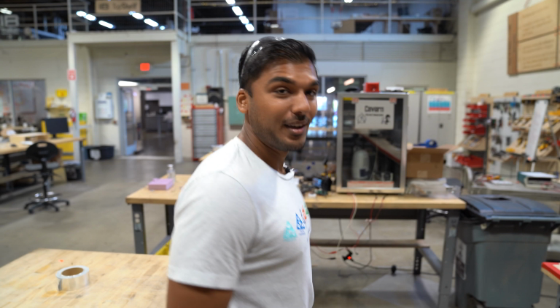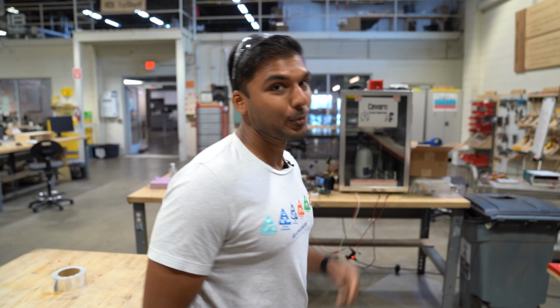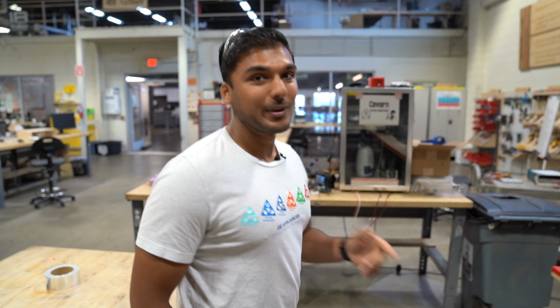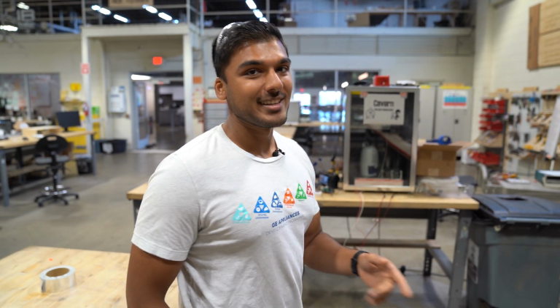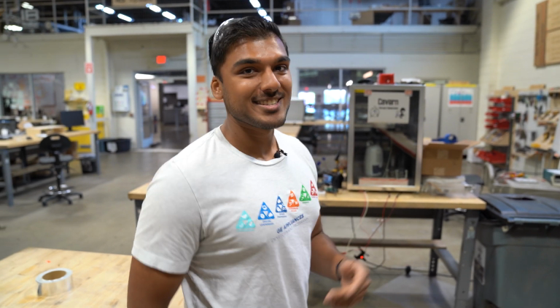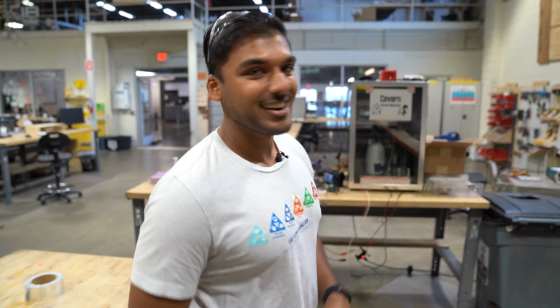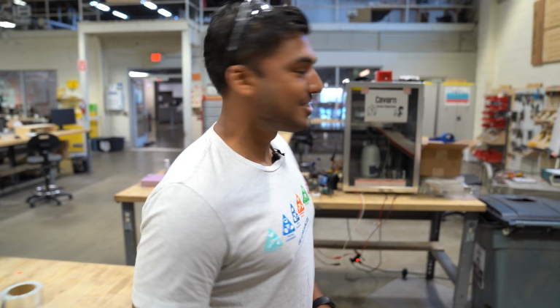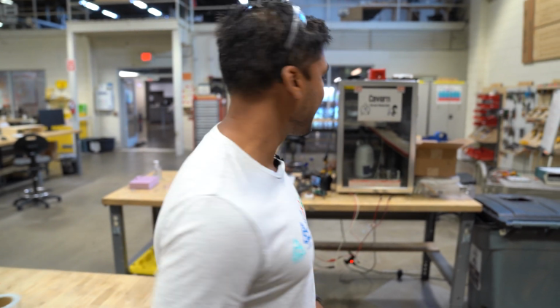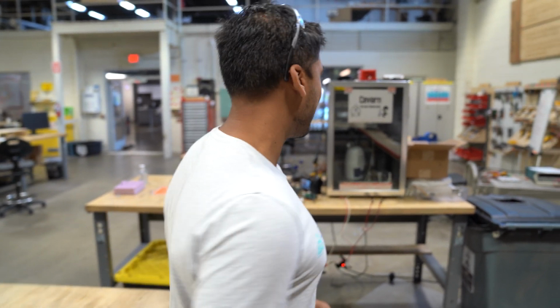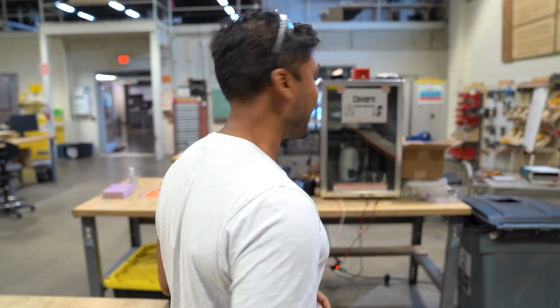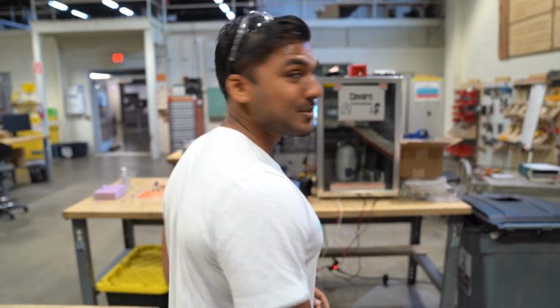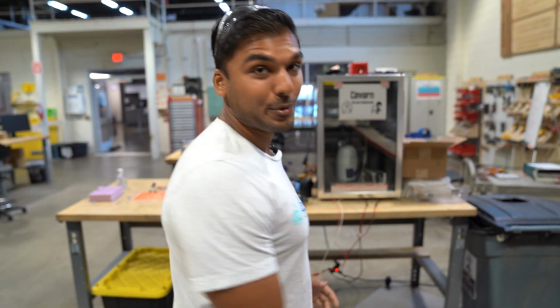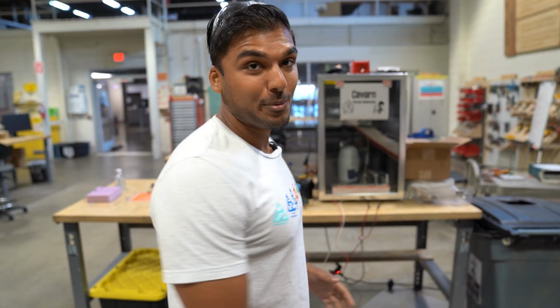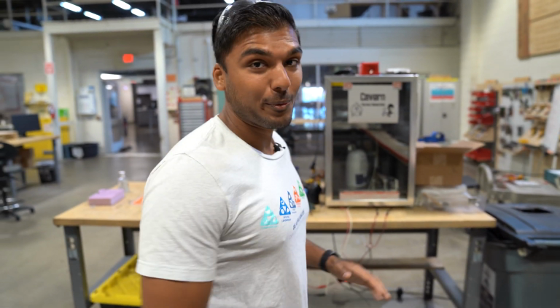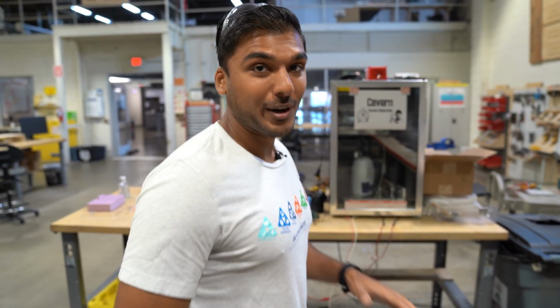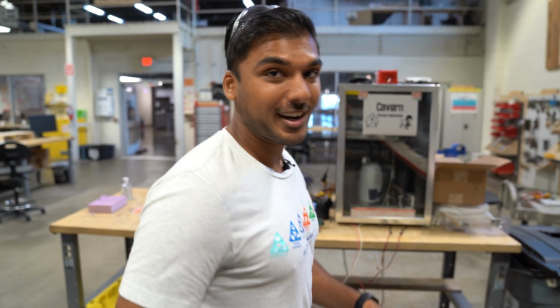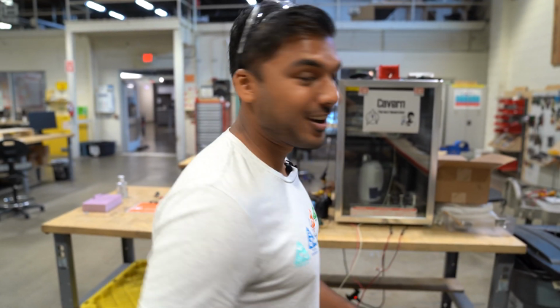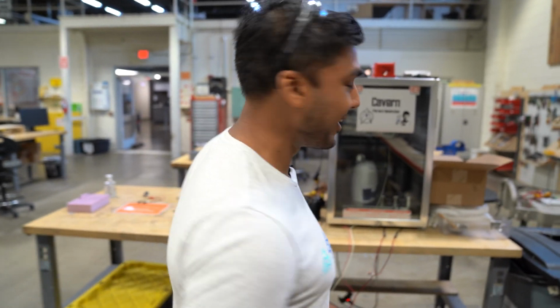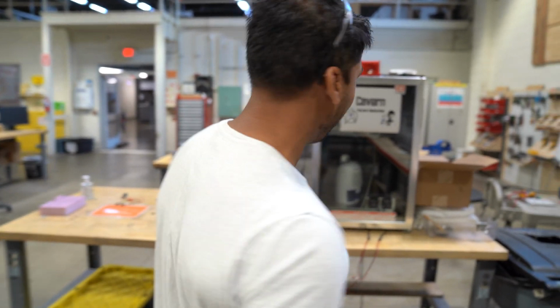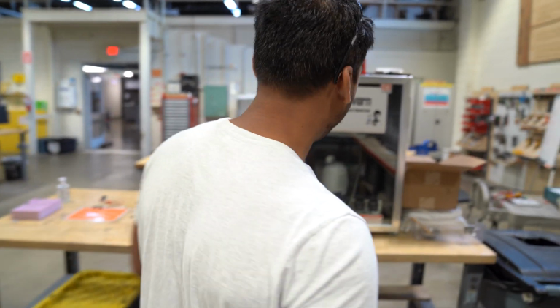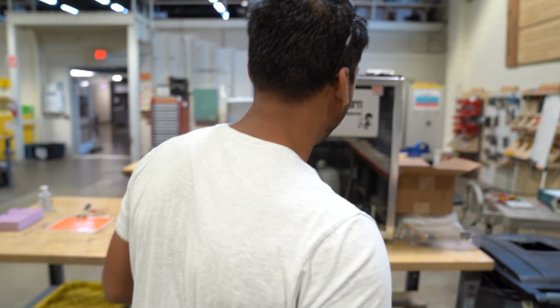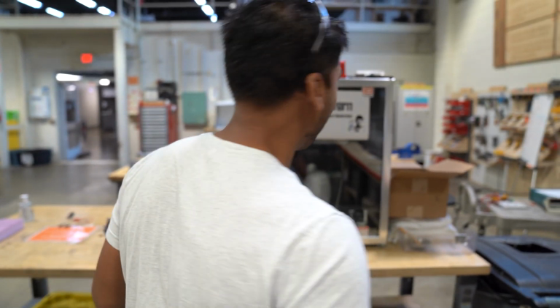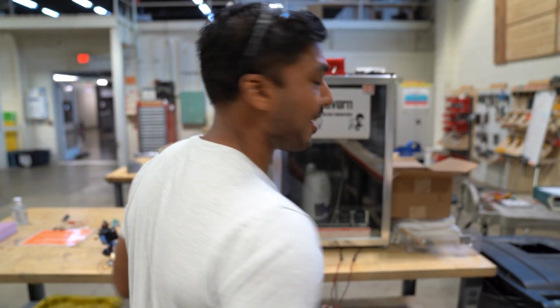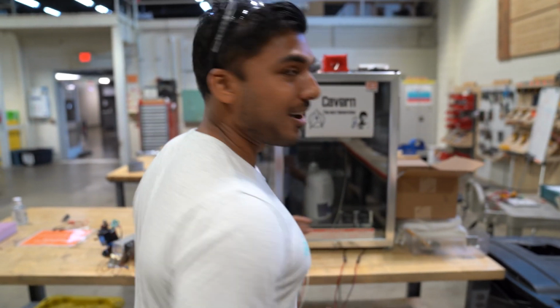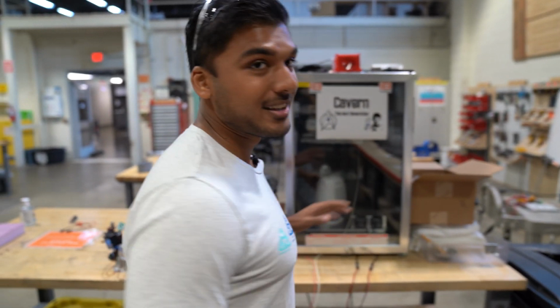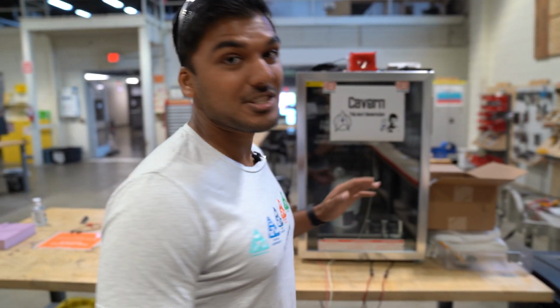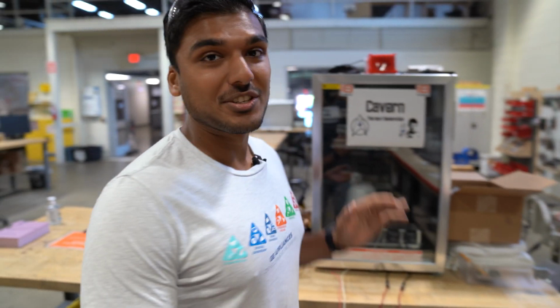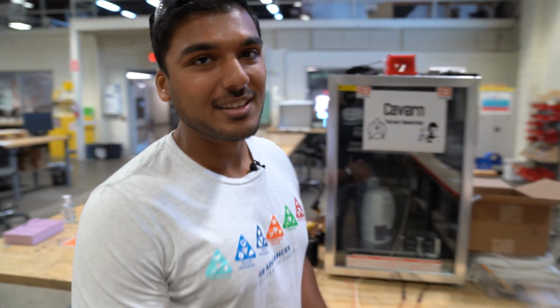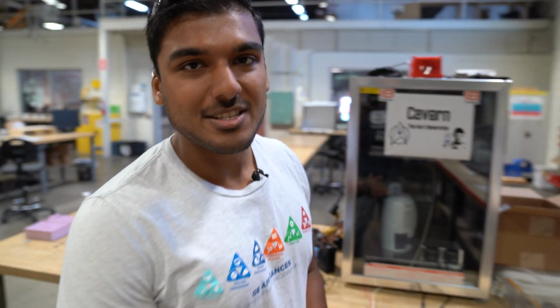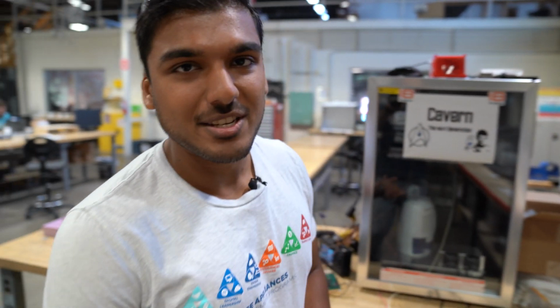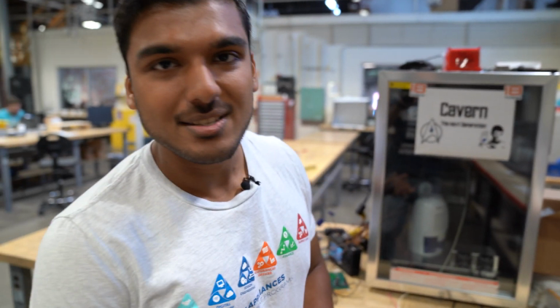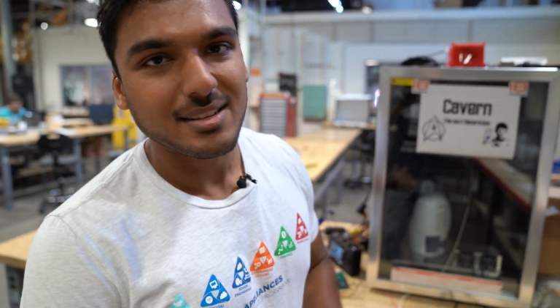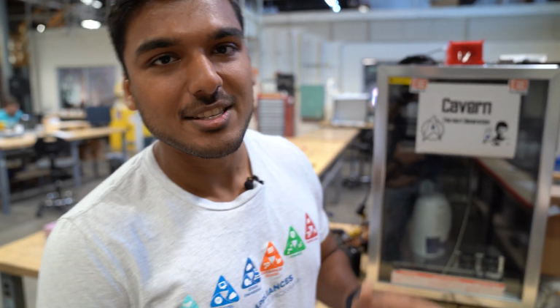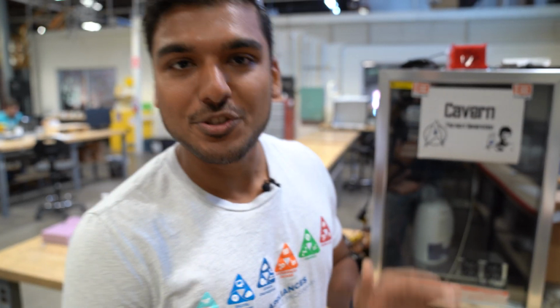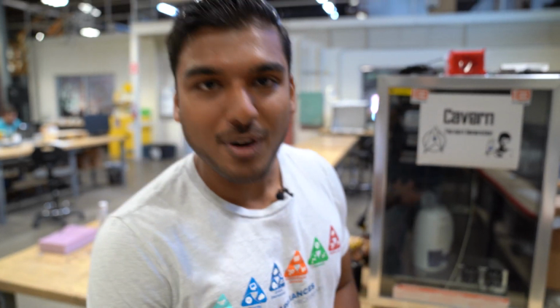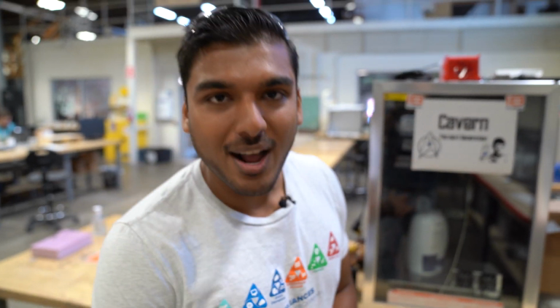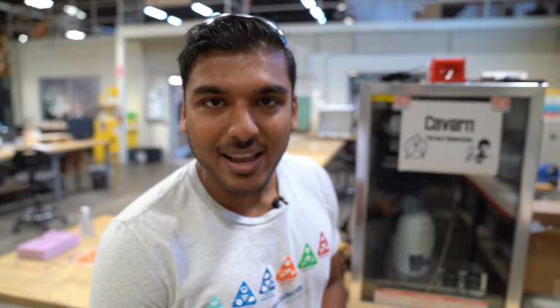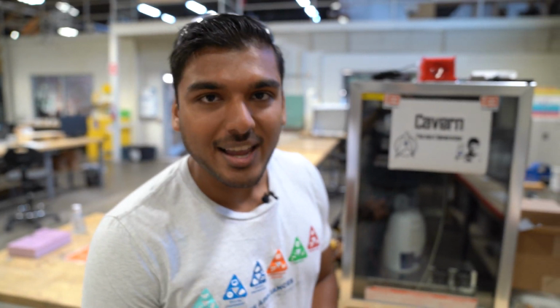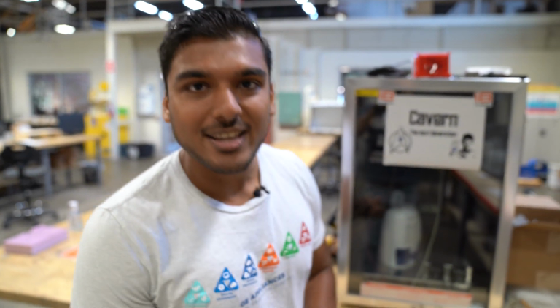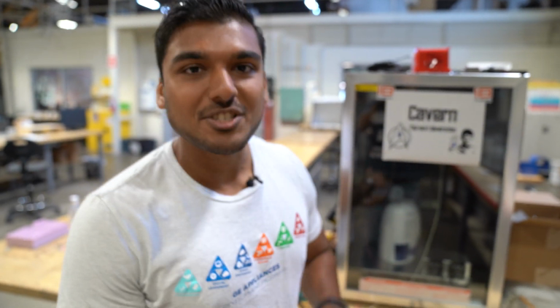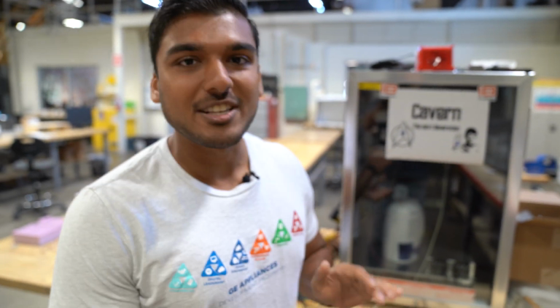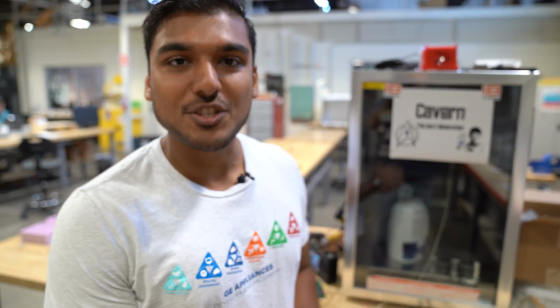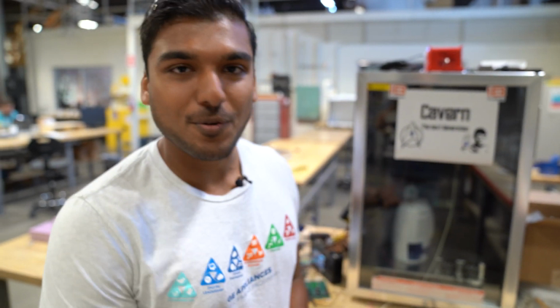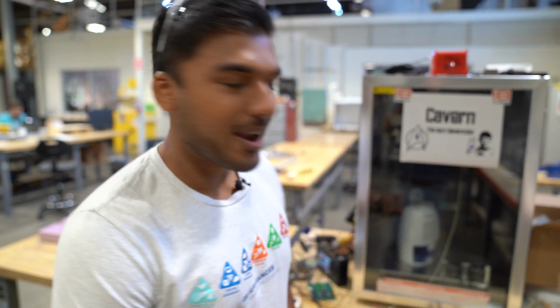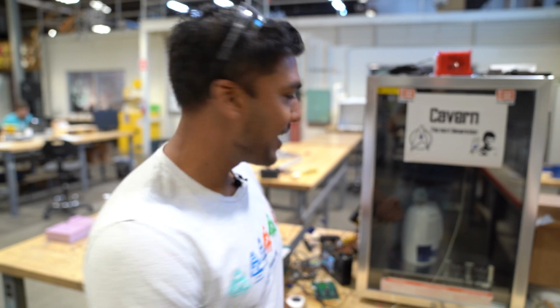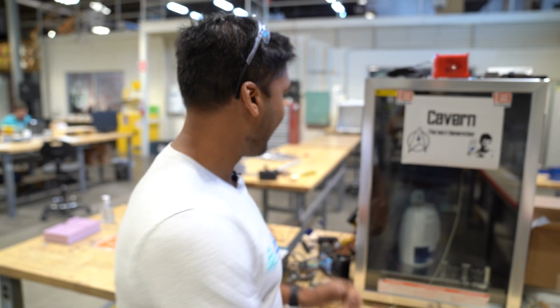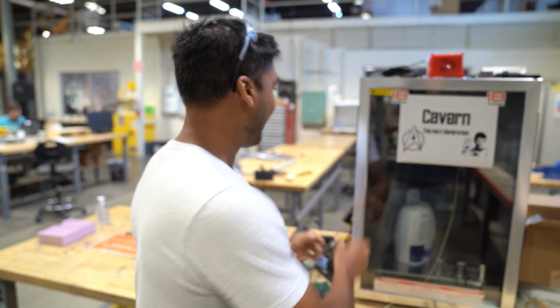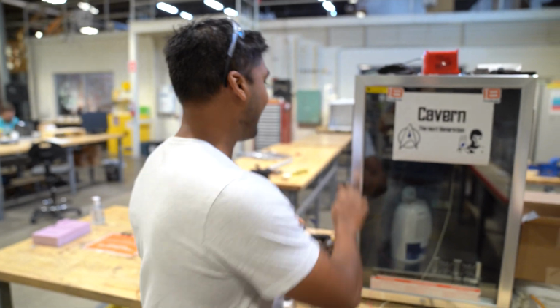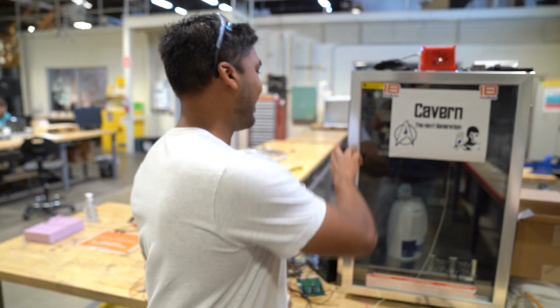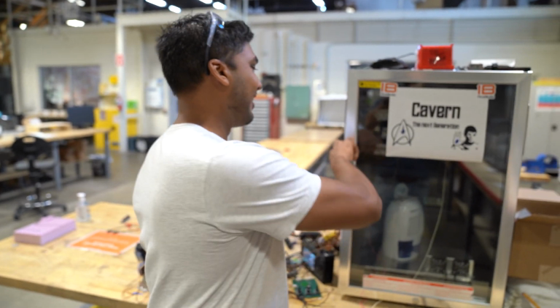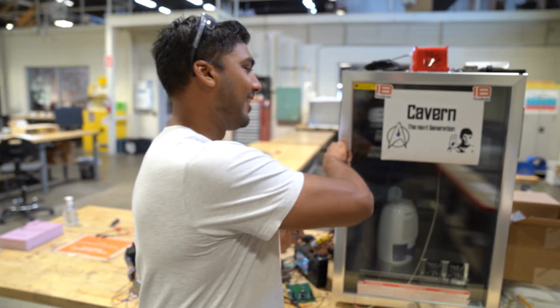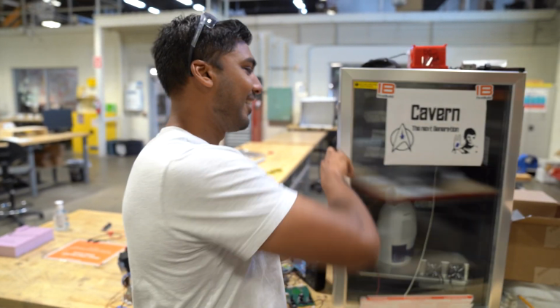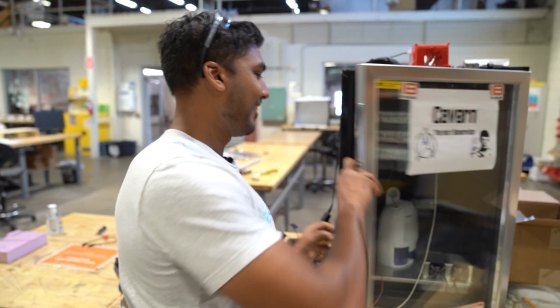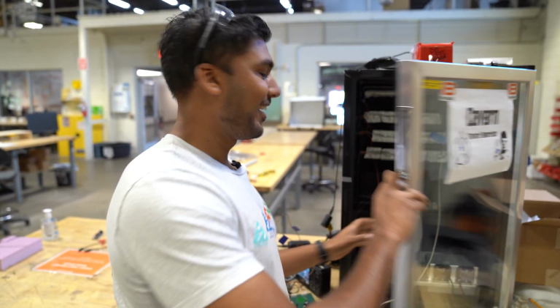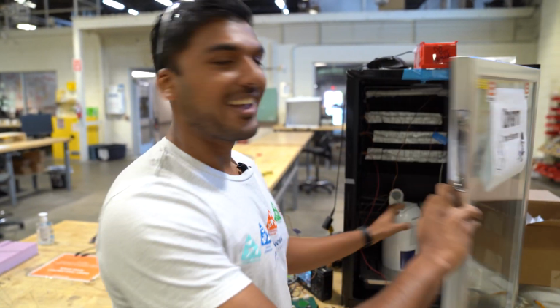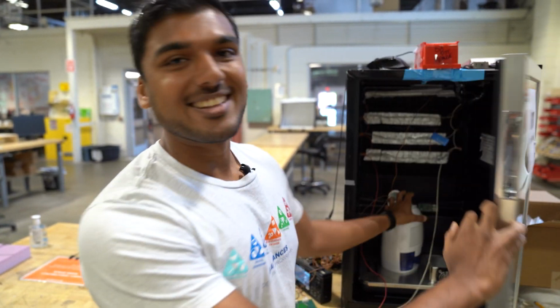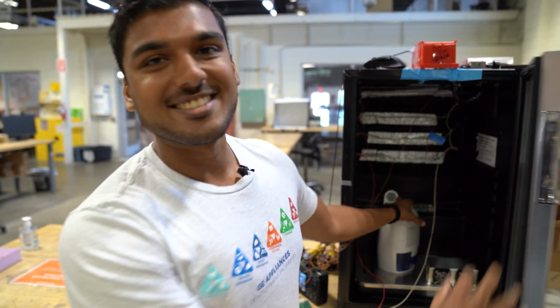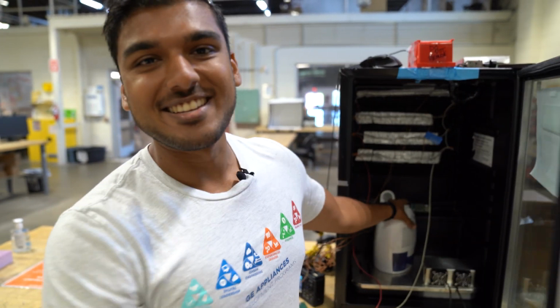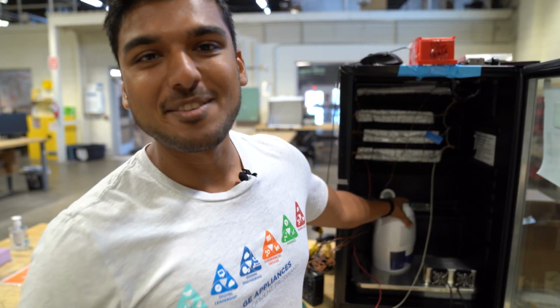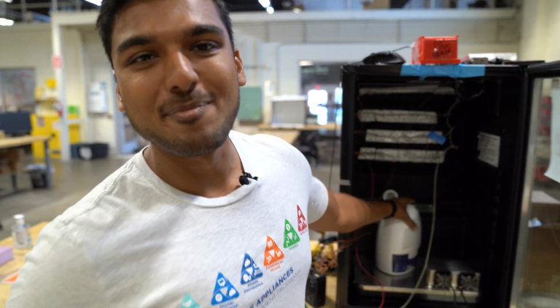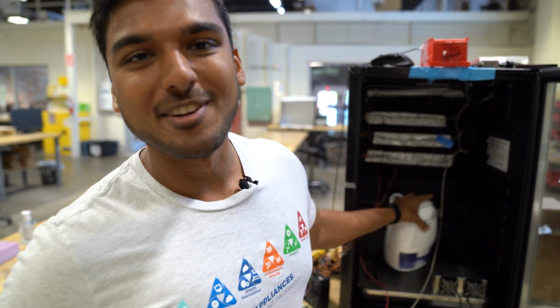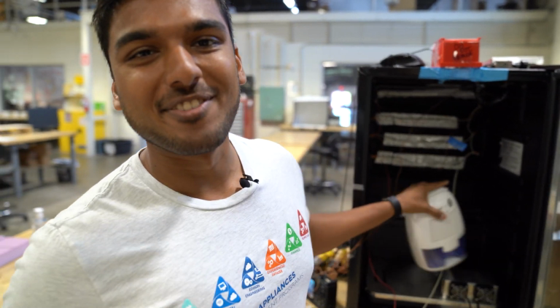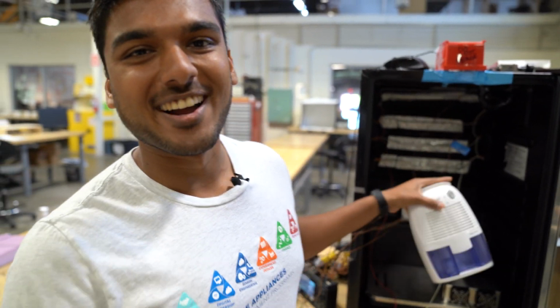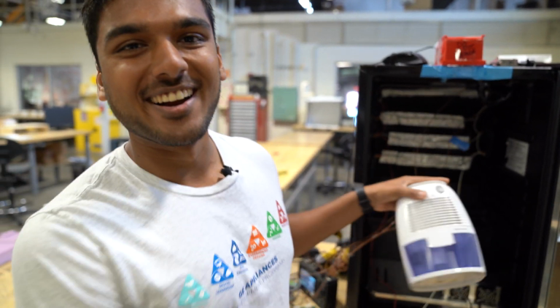We're really excited to show you guys what we've been working on. It's delicious. It's dry aged. It's great. It's a dehumidifier.